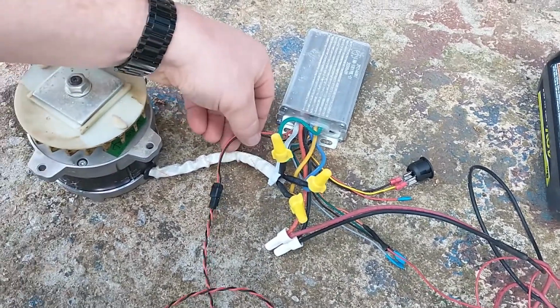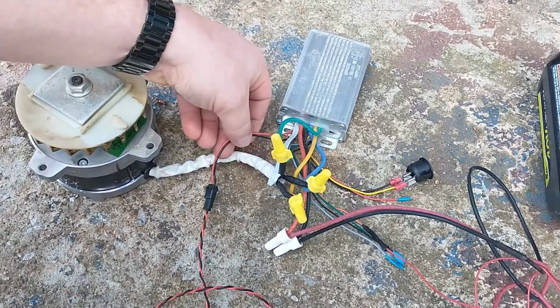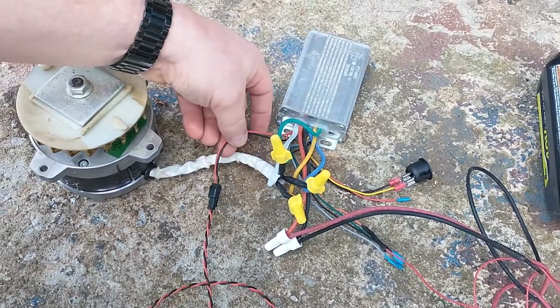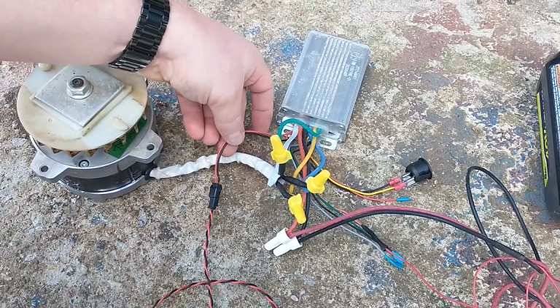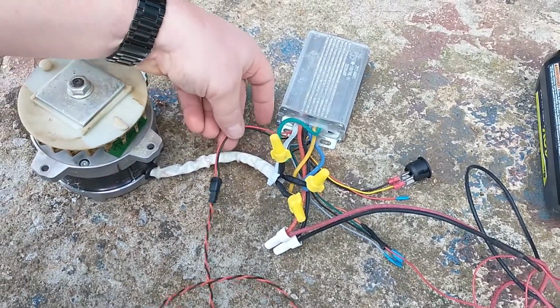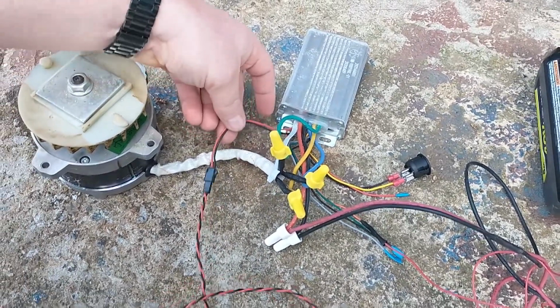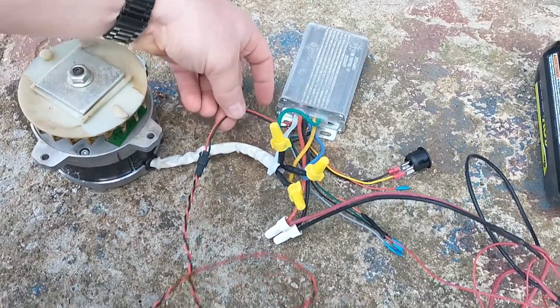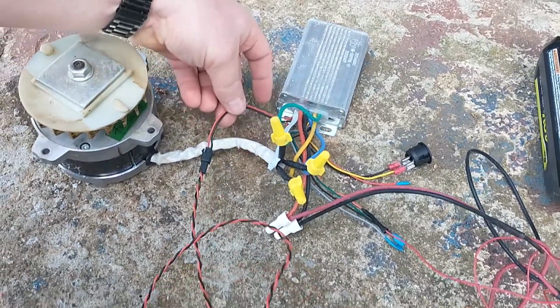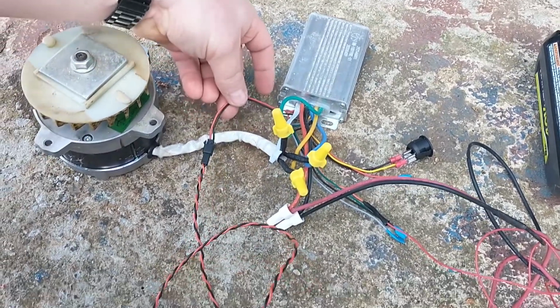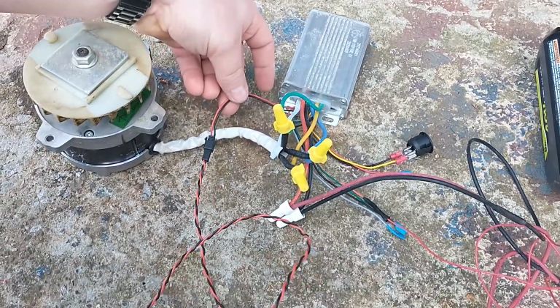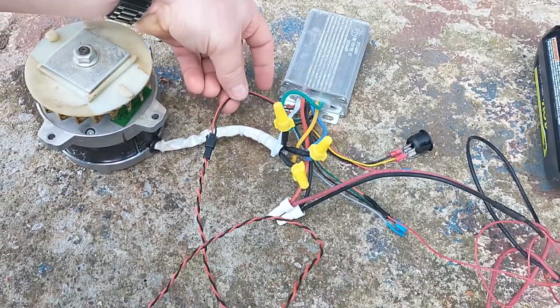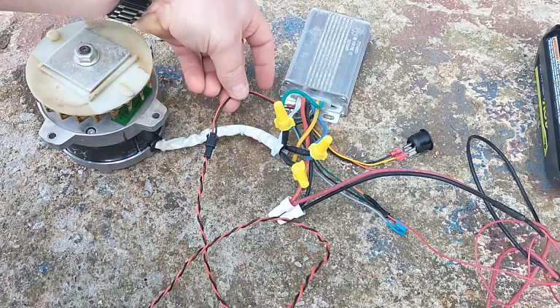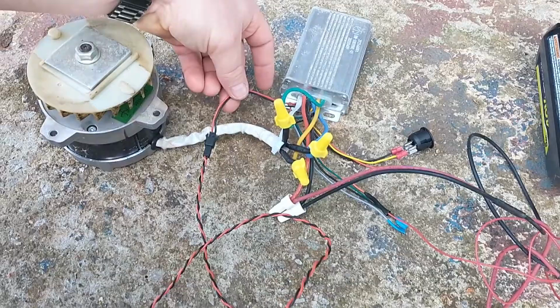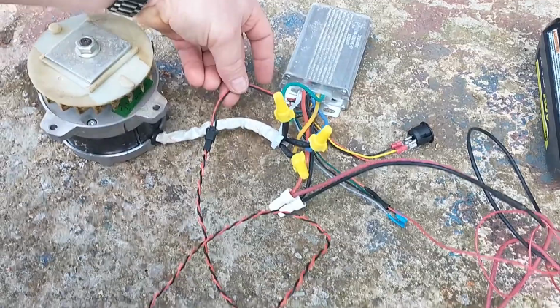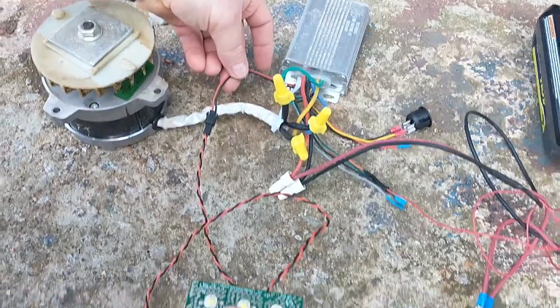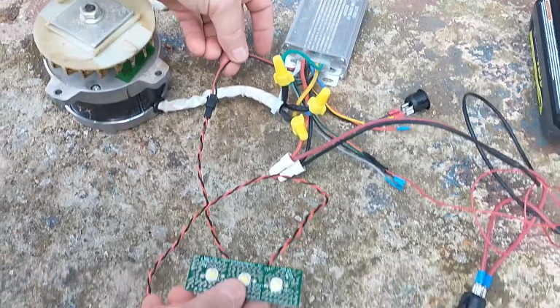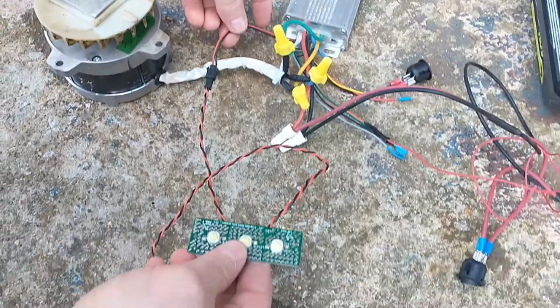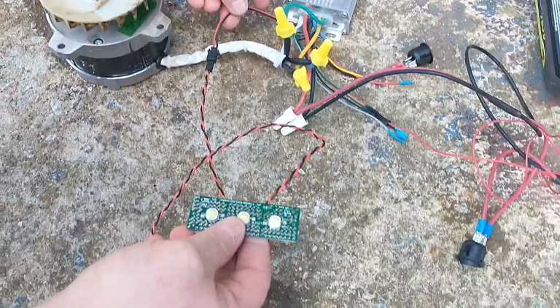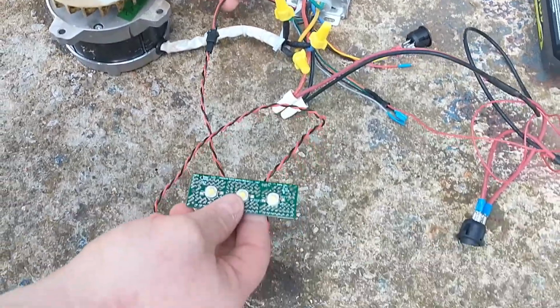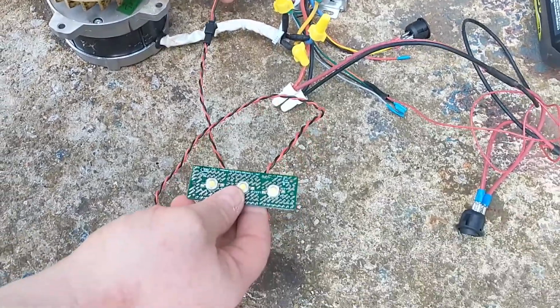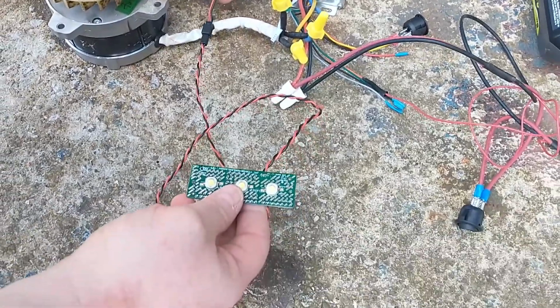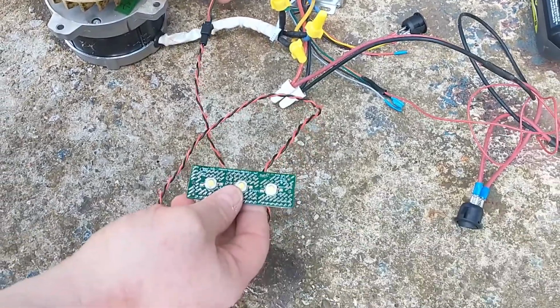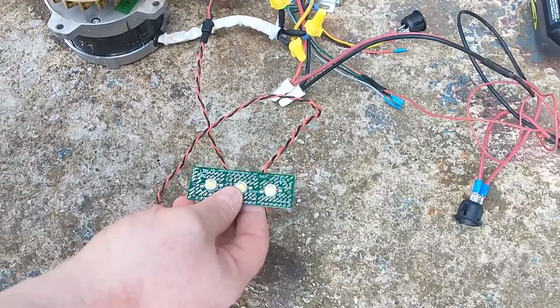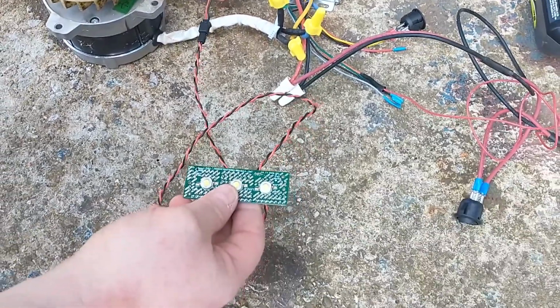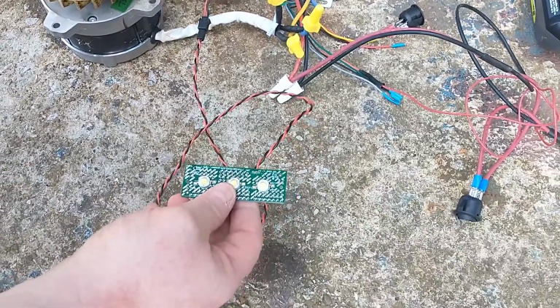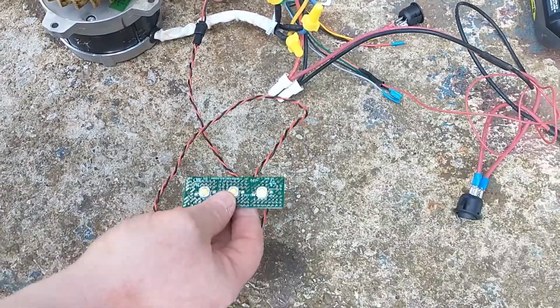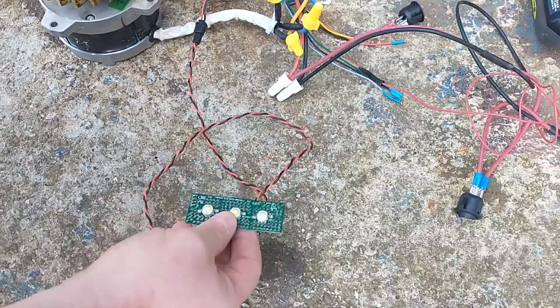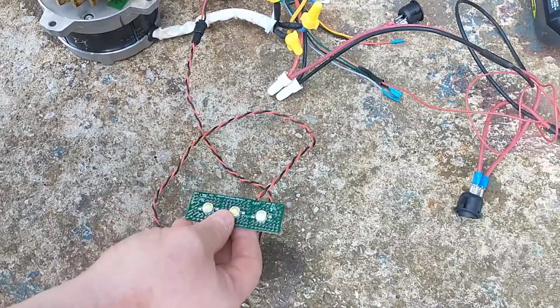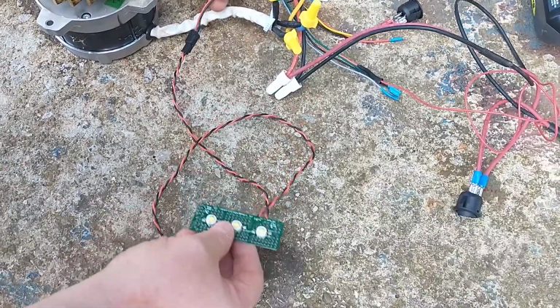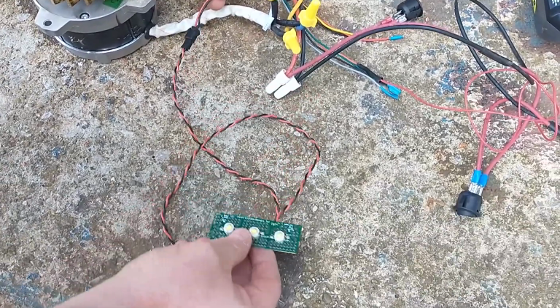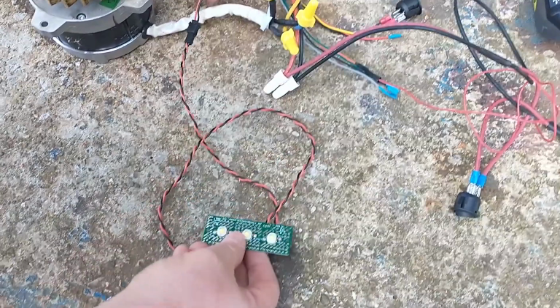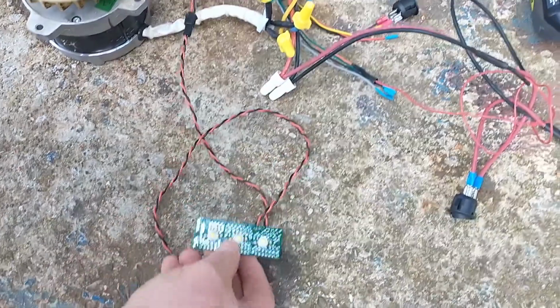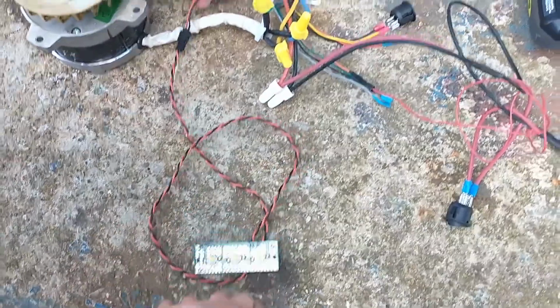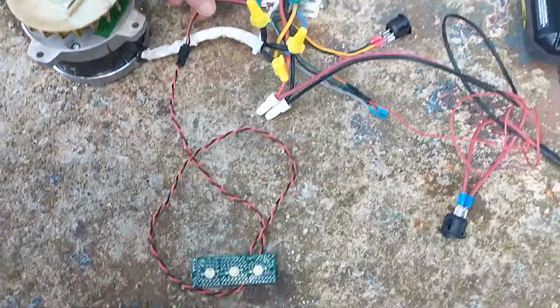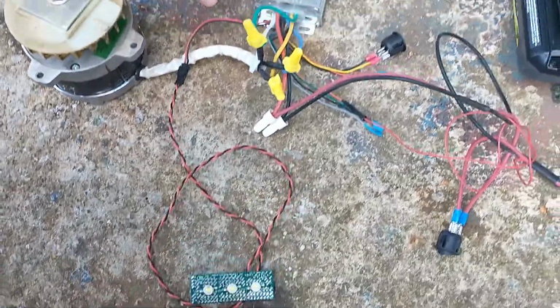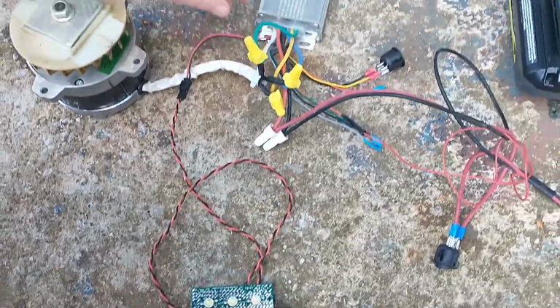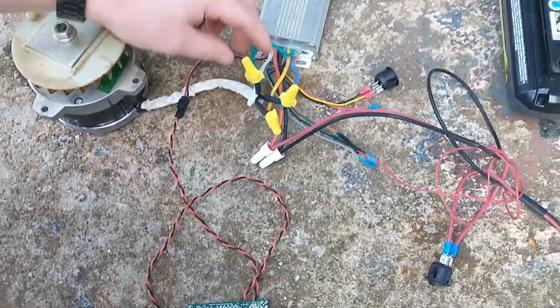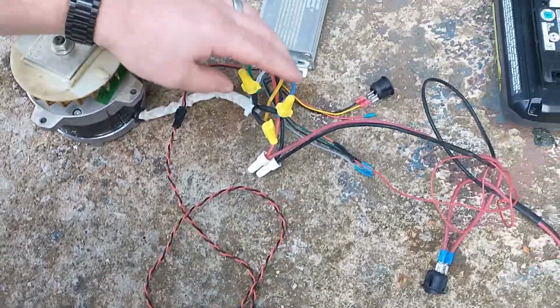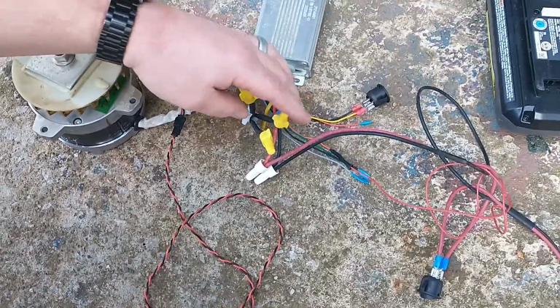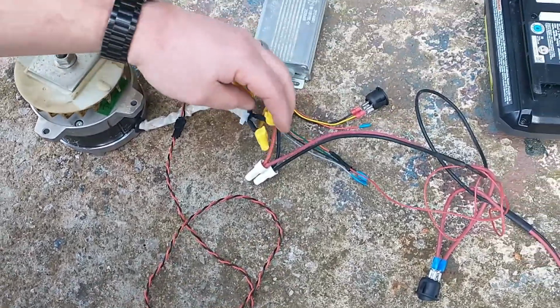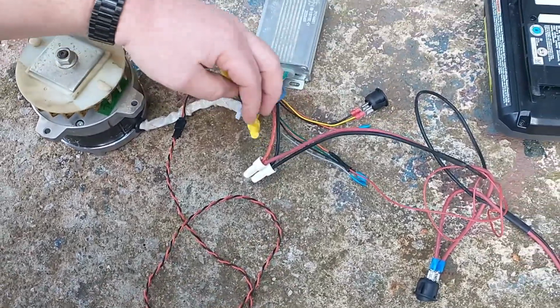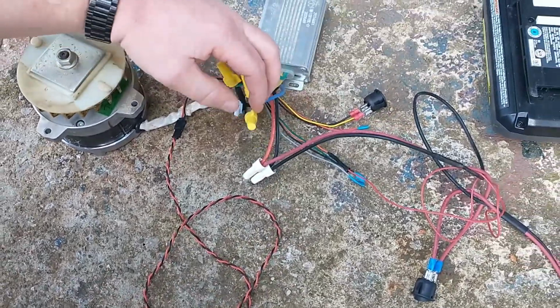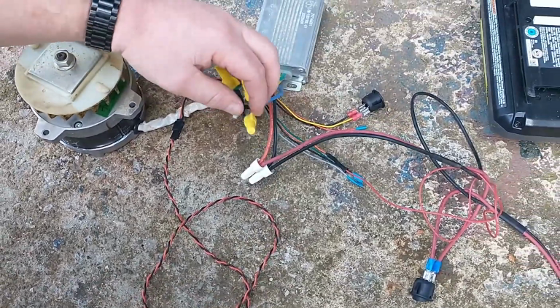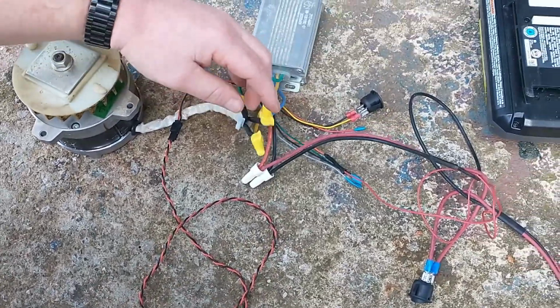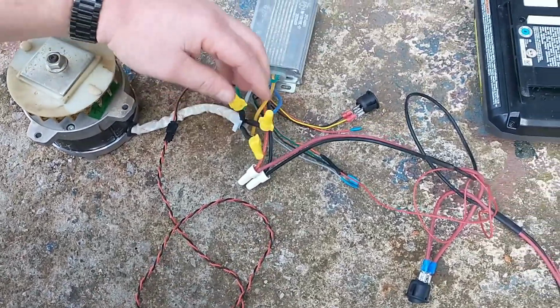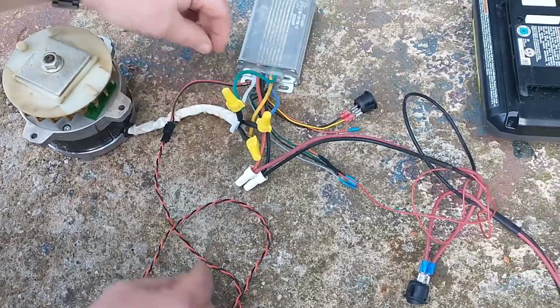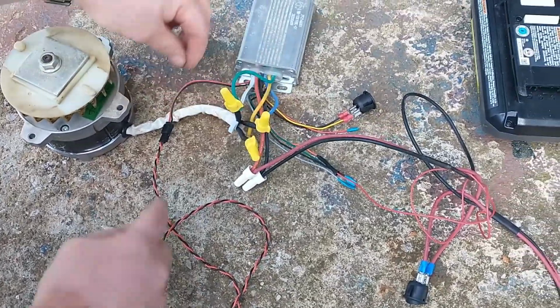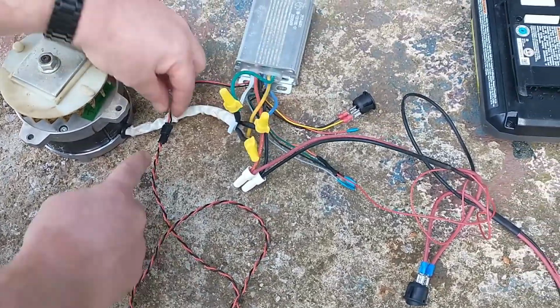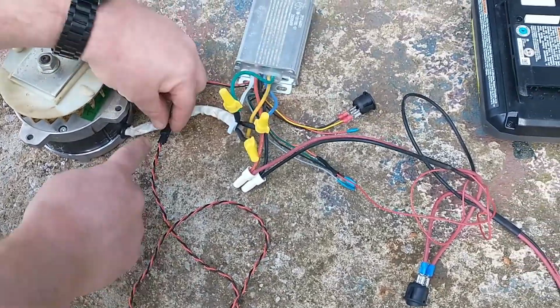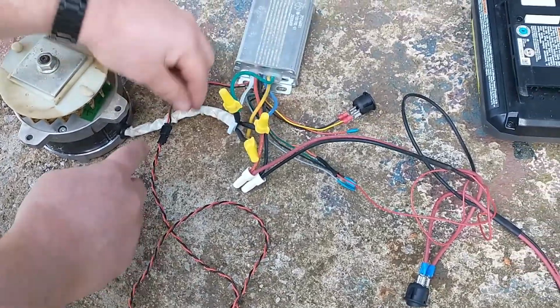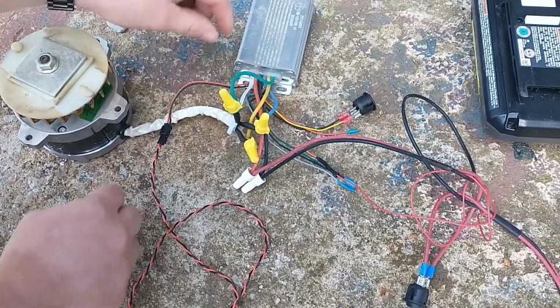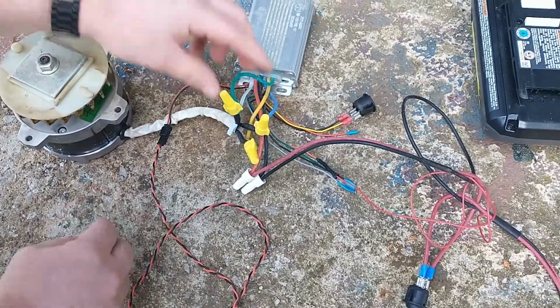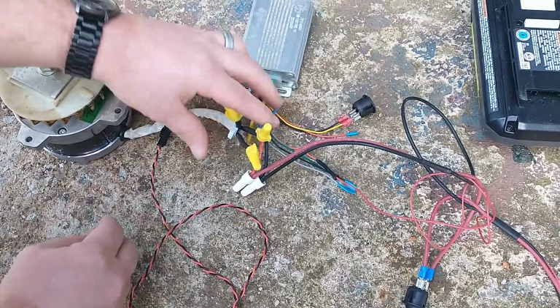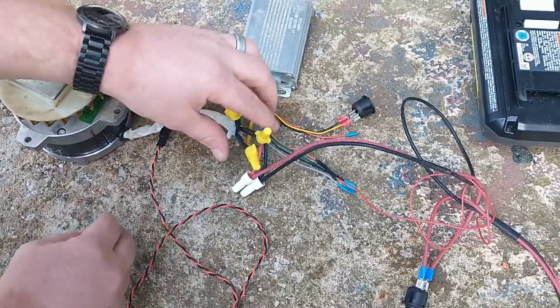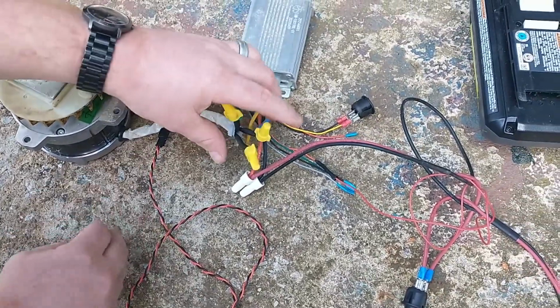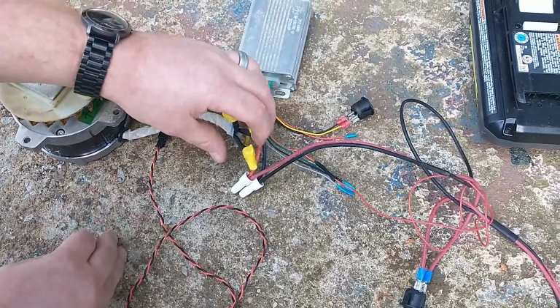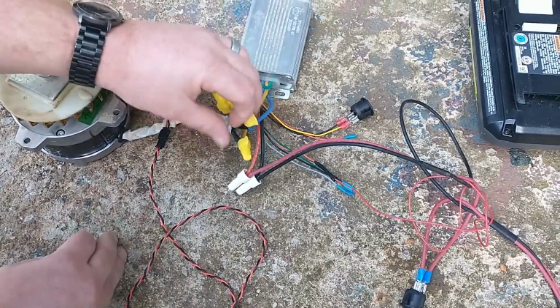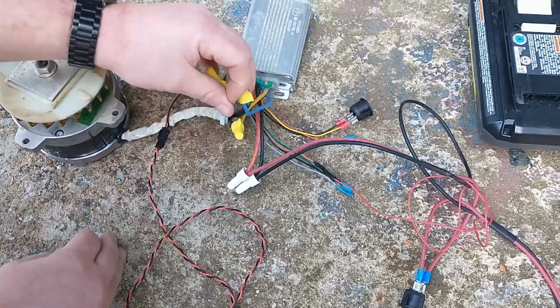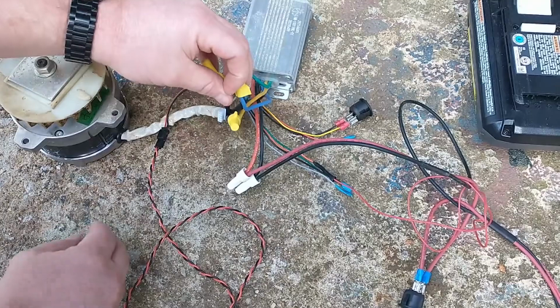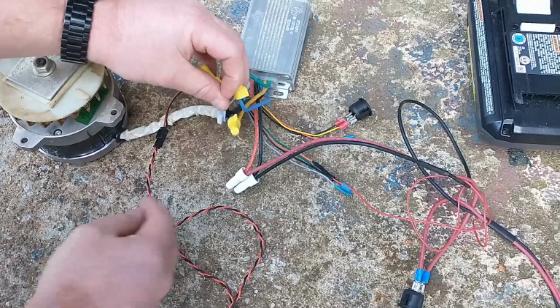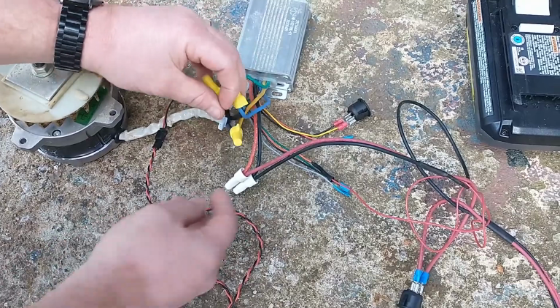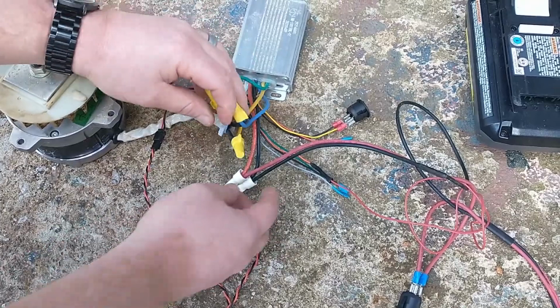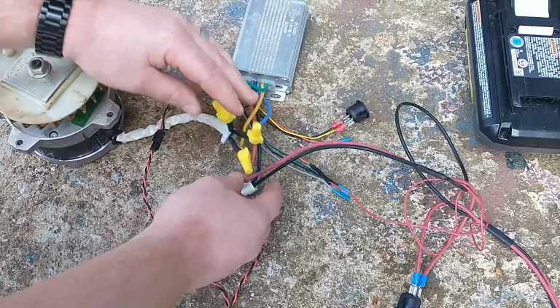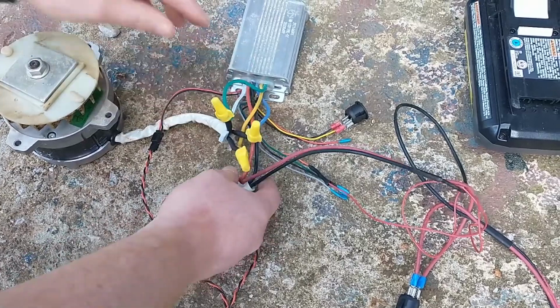This set here is for the lighting. You could just have it disconnected — it won't hurt anything.